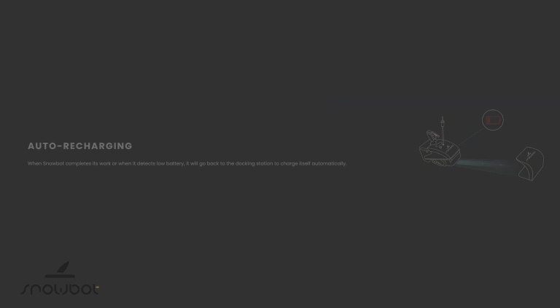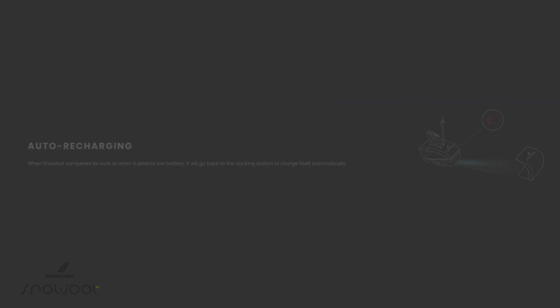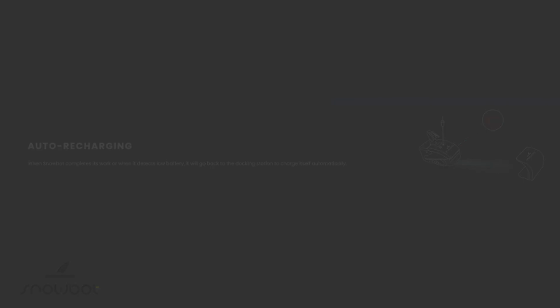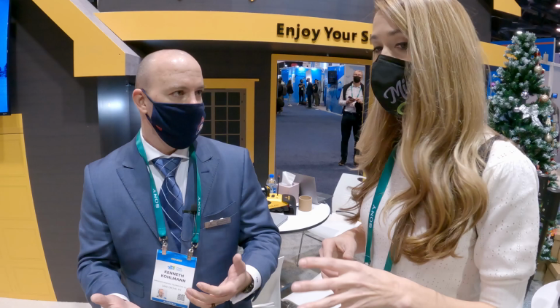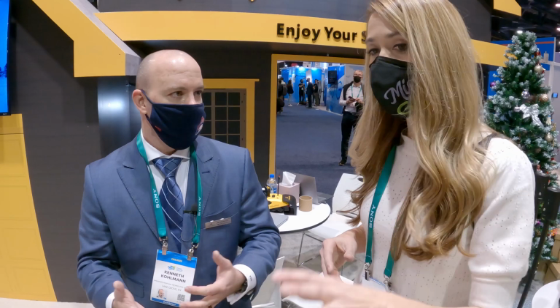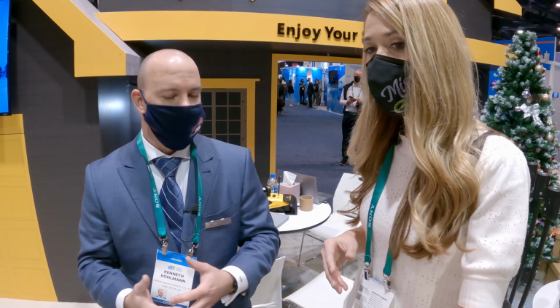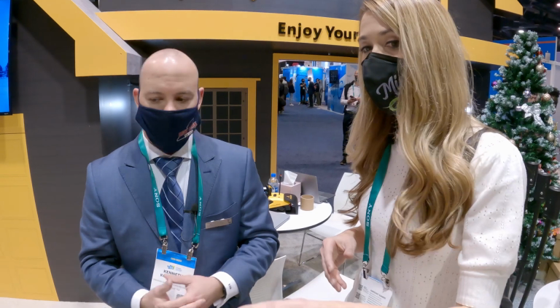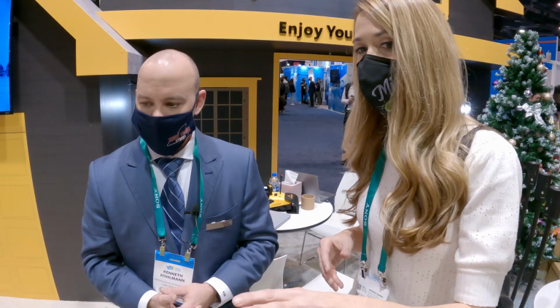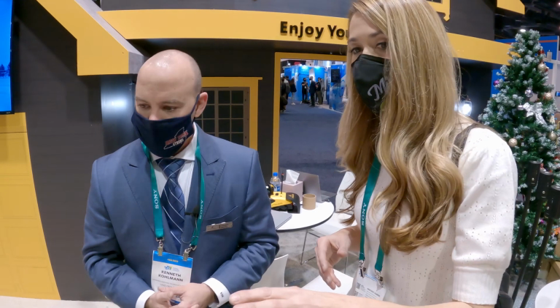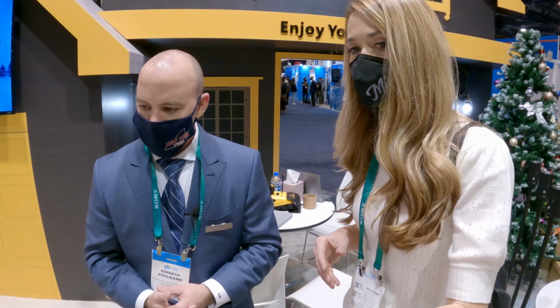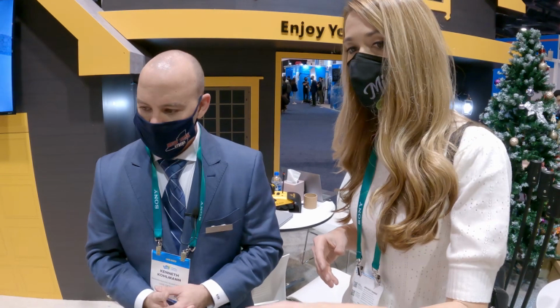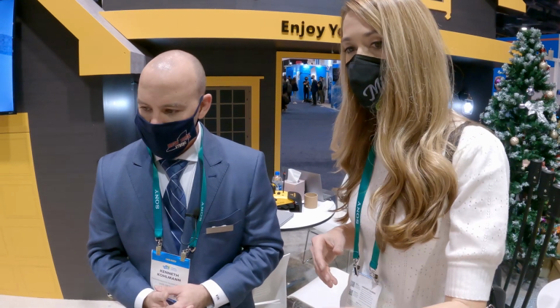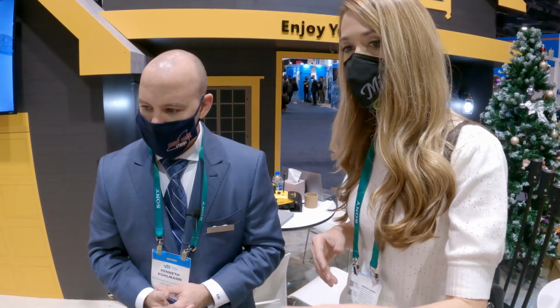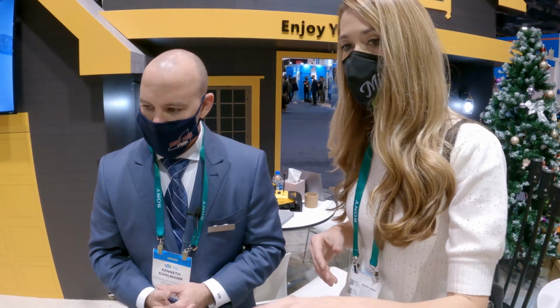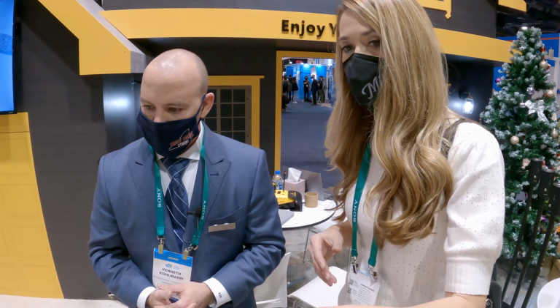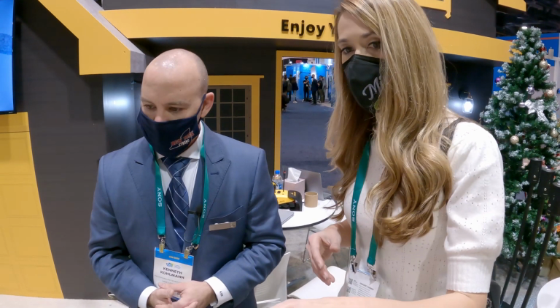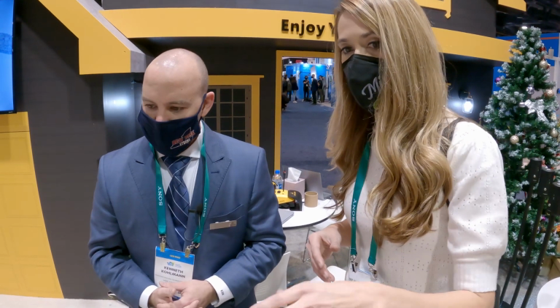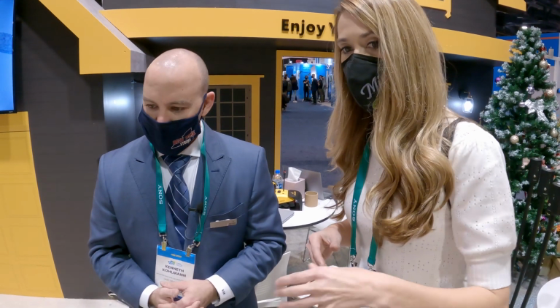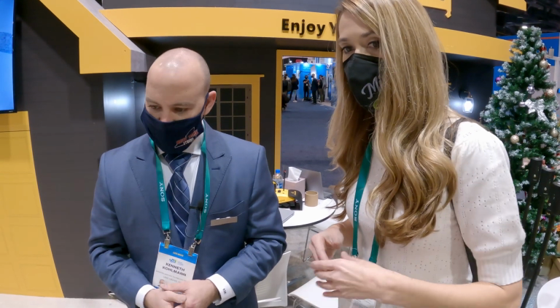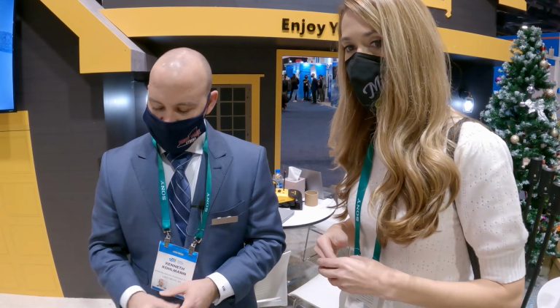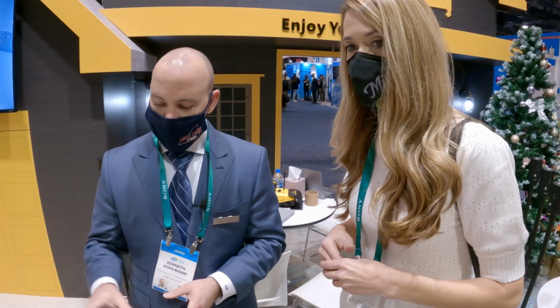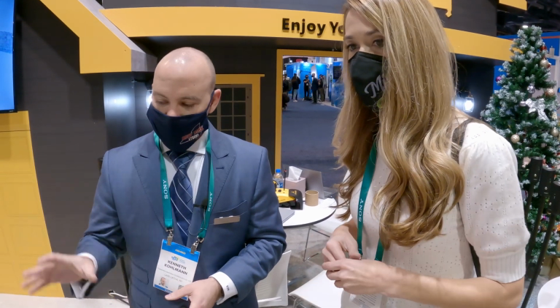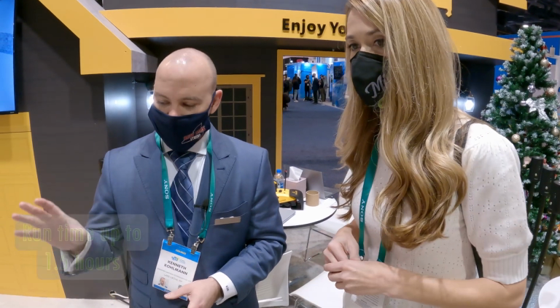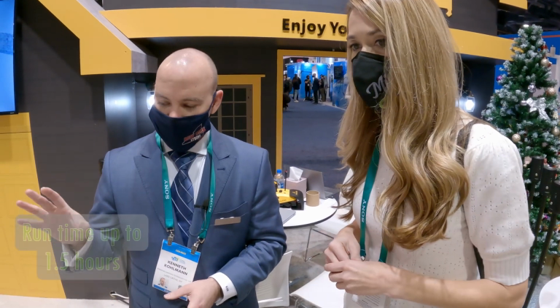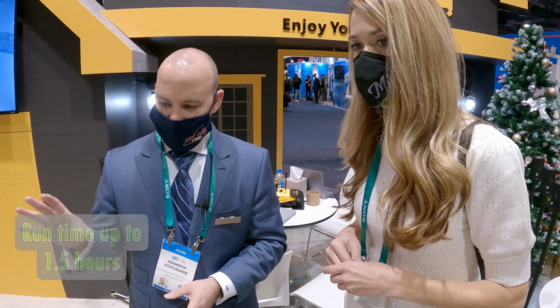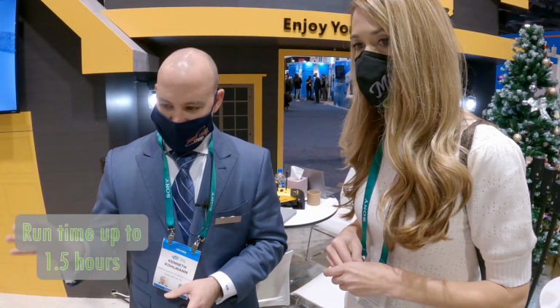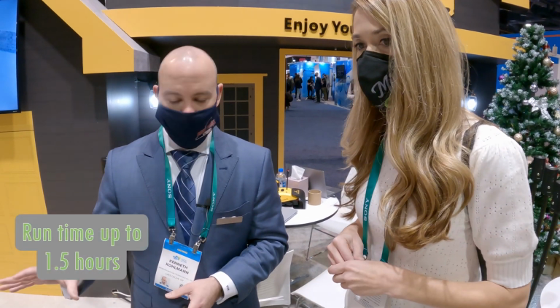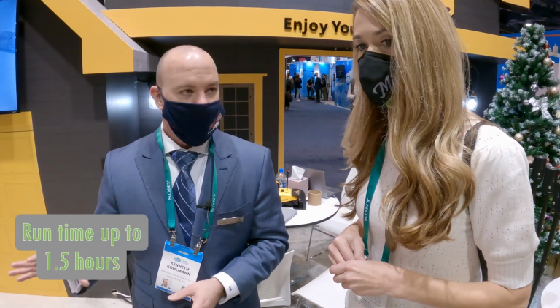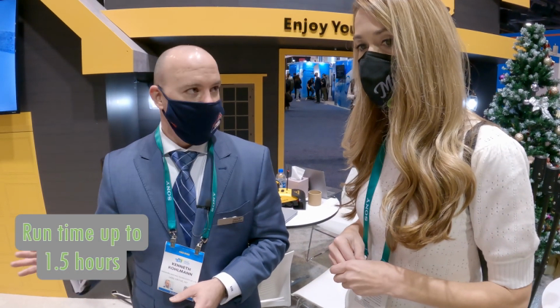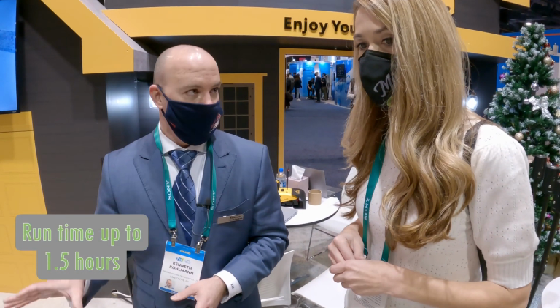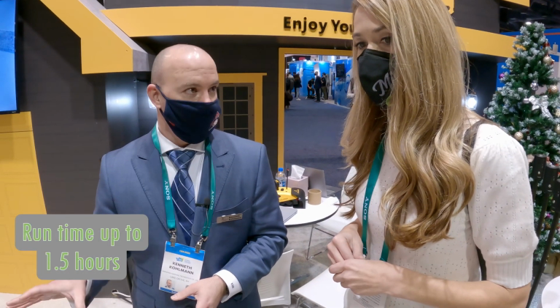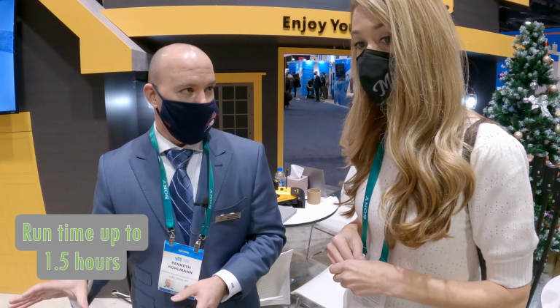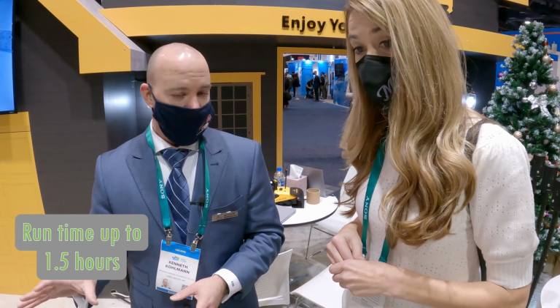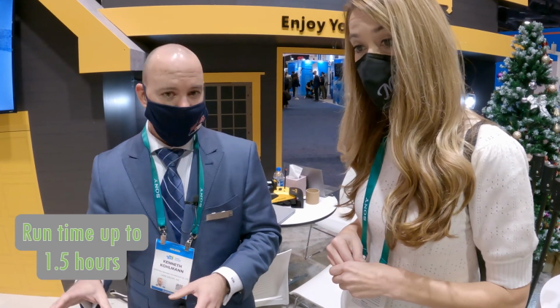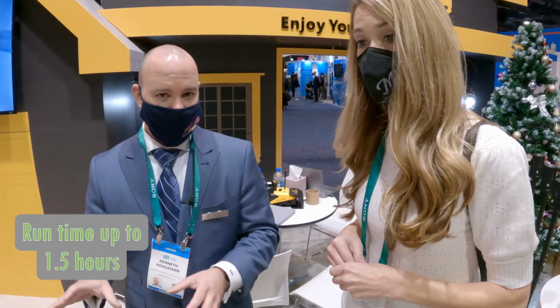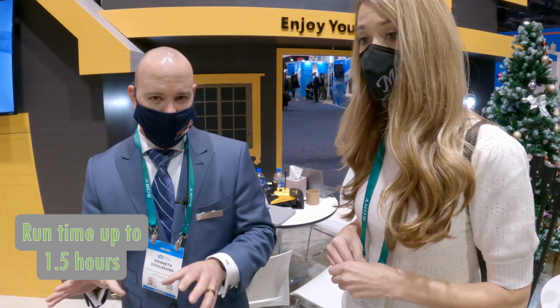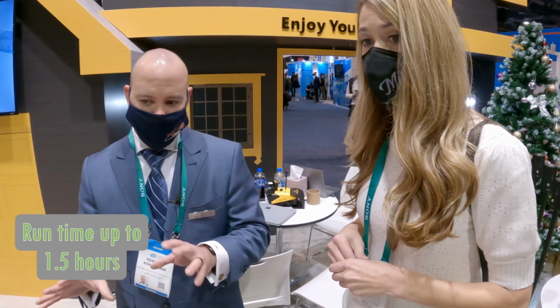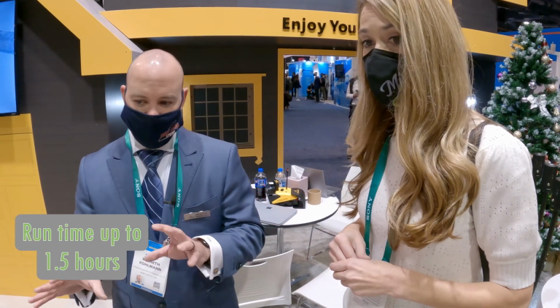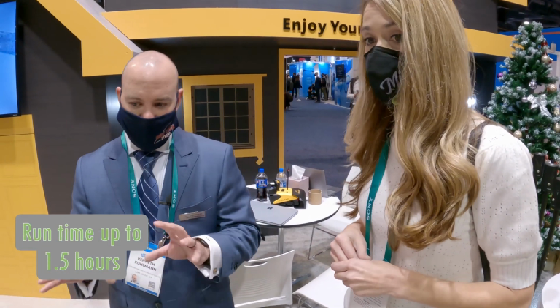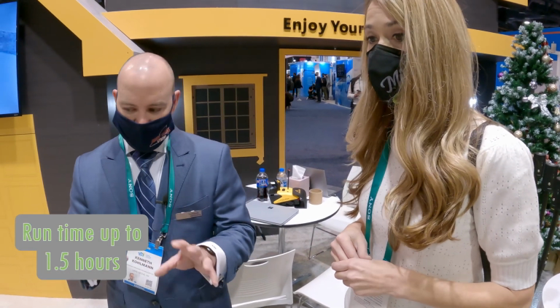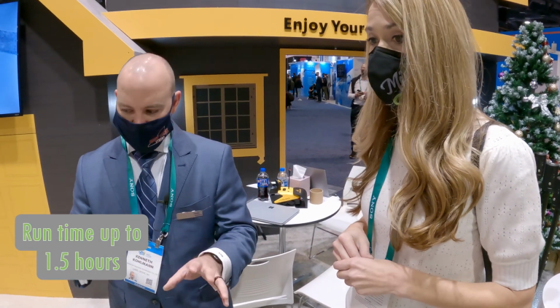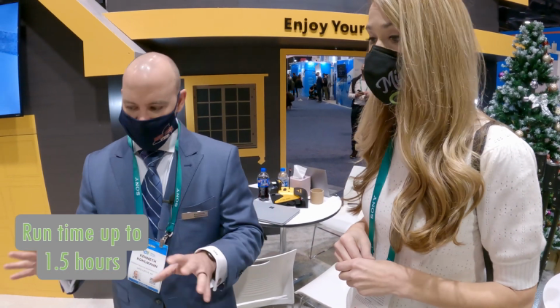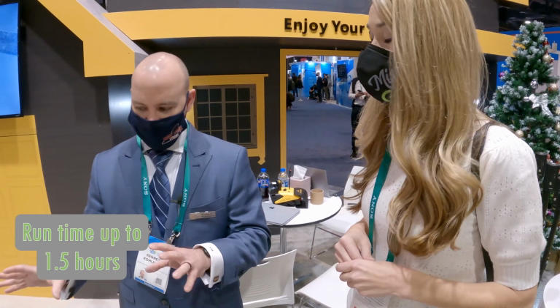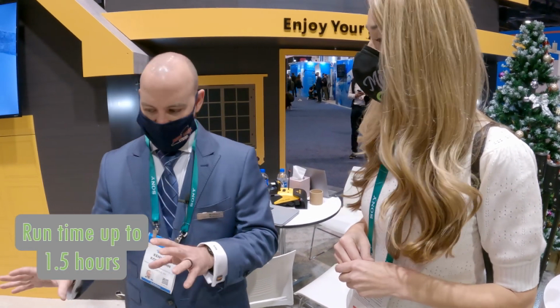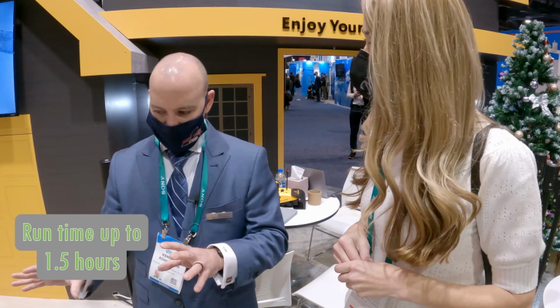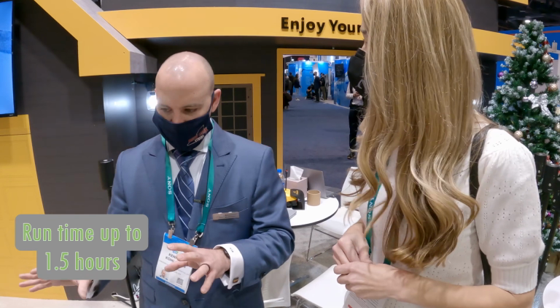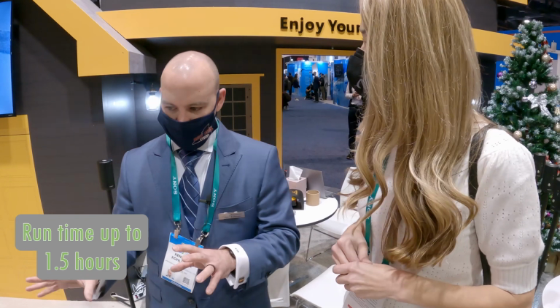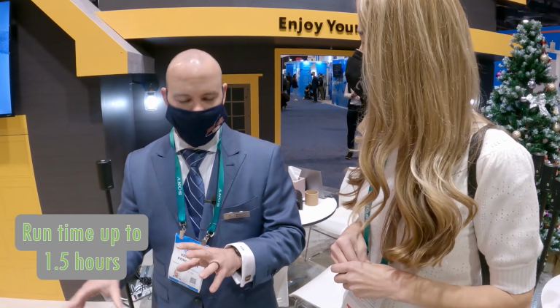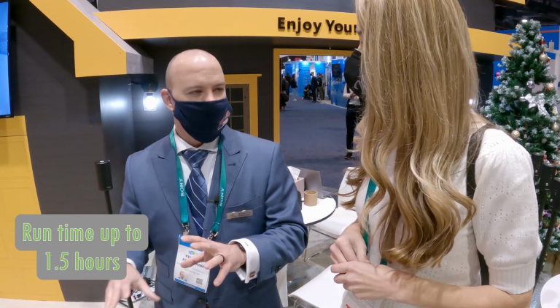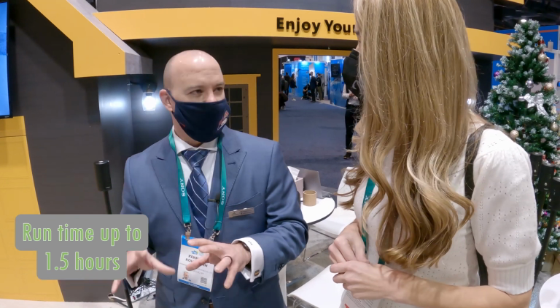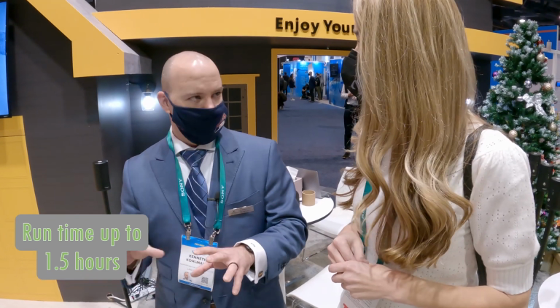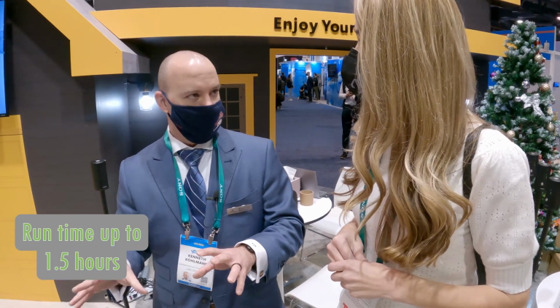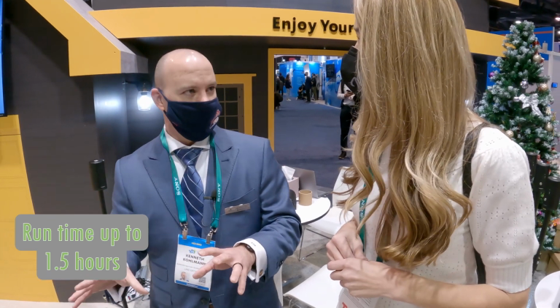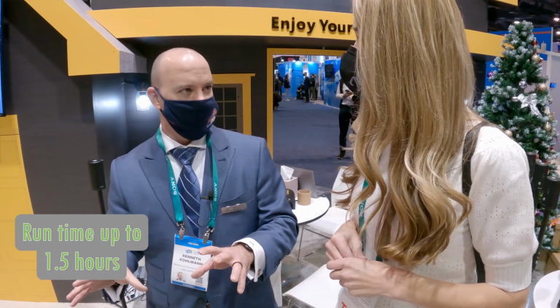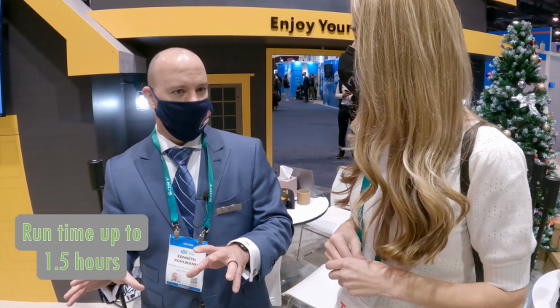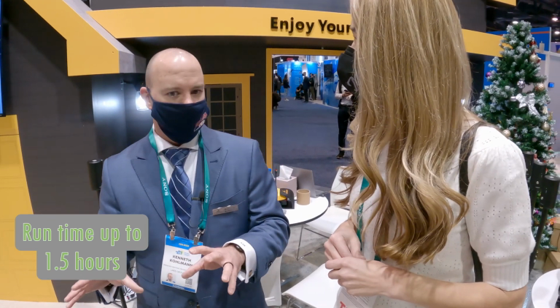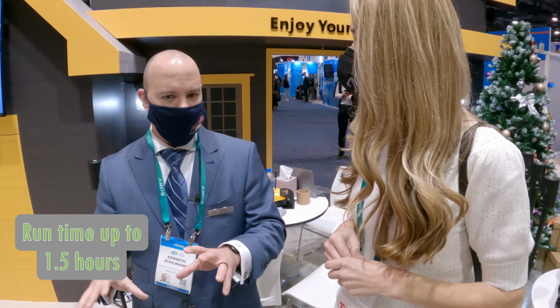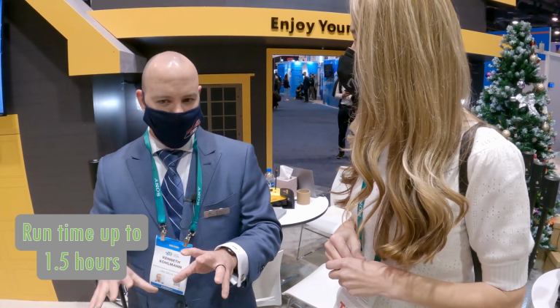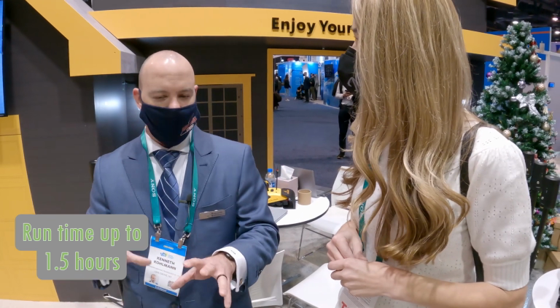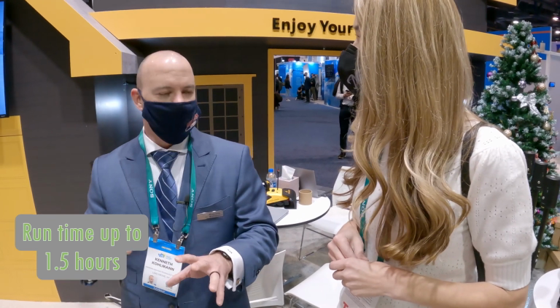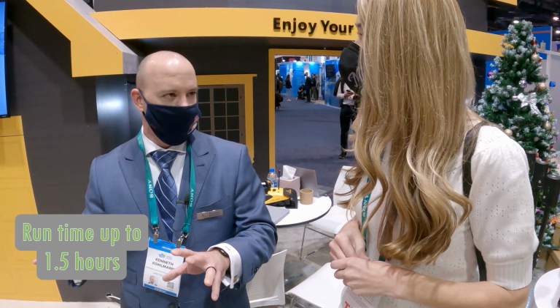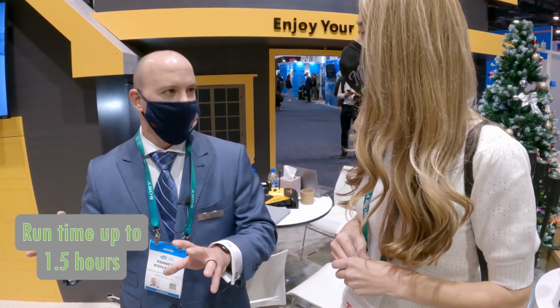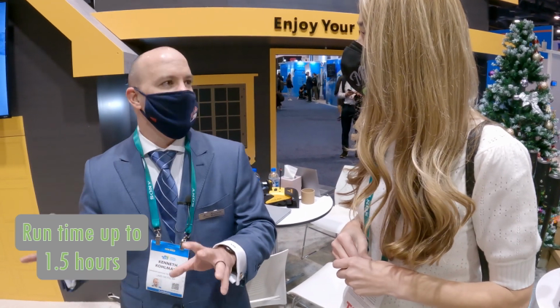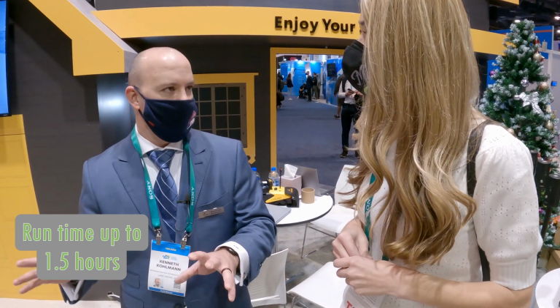So how long can this run for? This could run for an hour and a half — an hour and a half with eight inches of powder. If it's heavy wet snow, you're probably talking an hour.